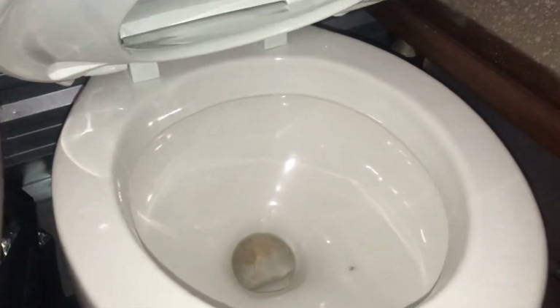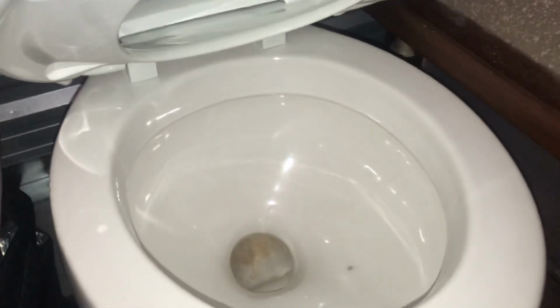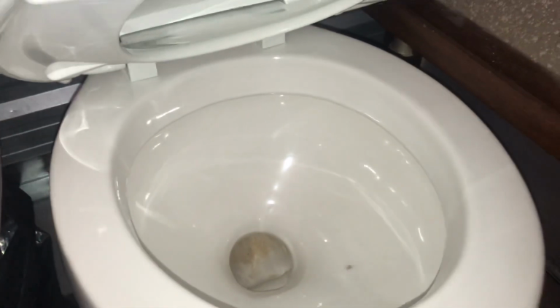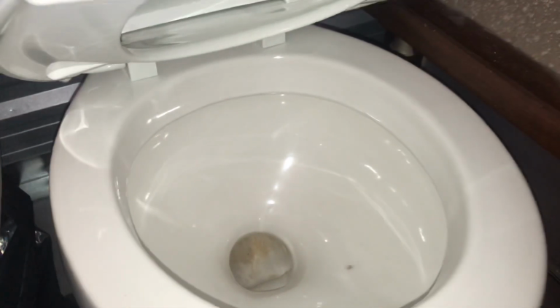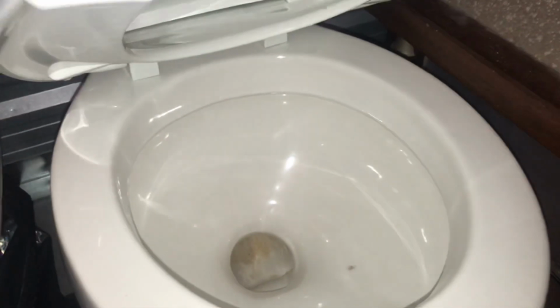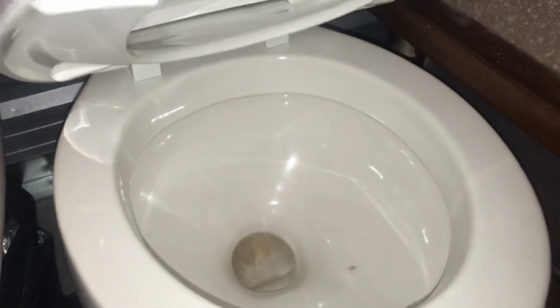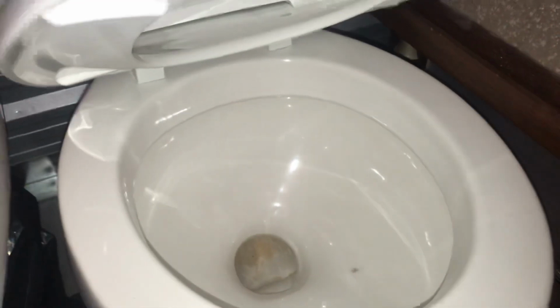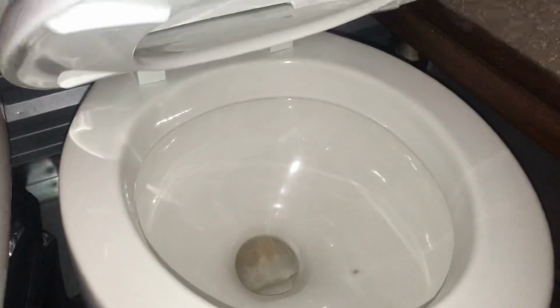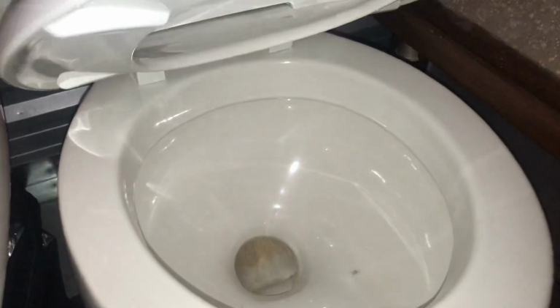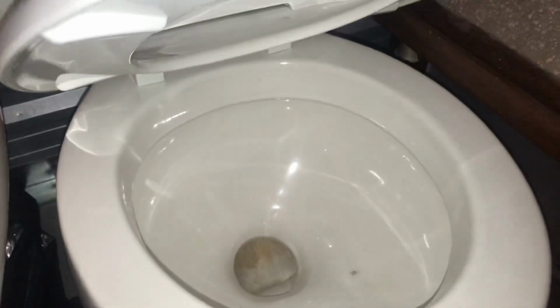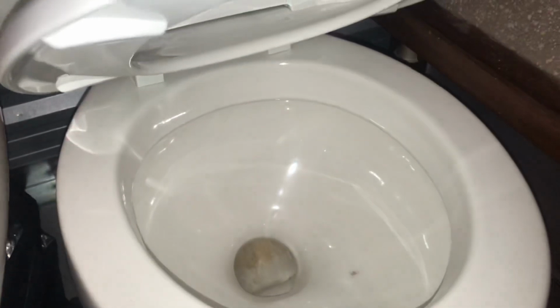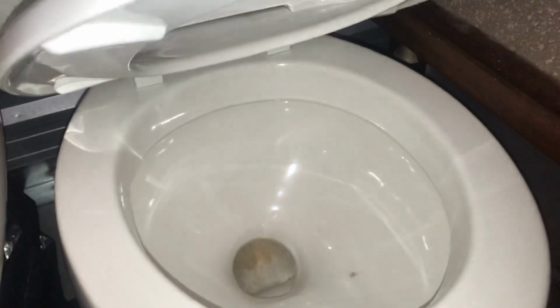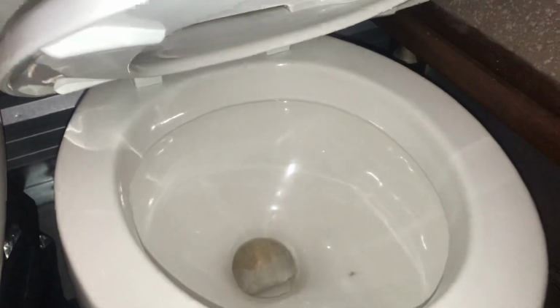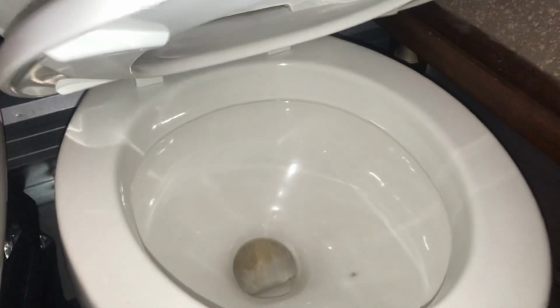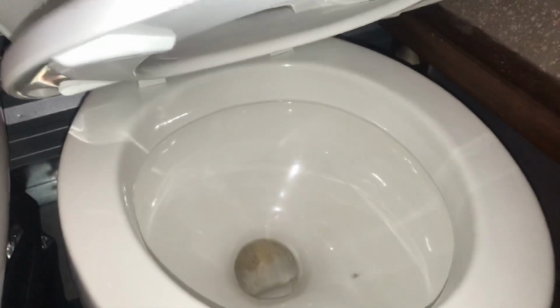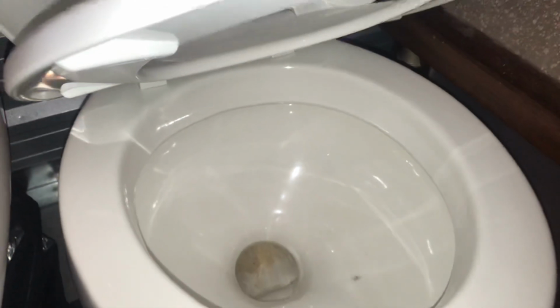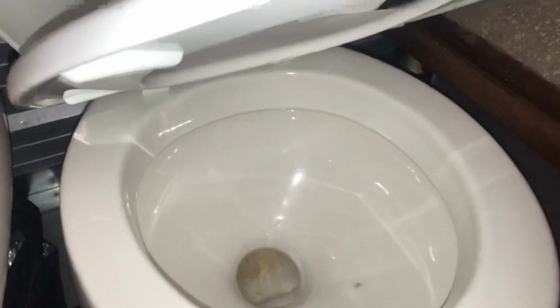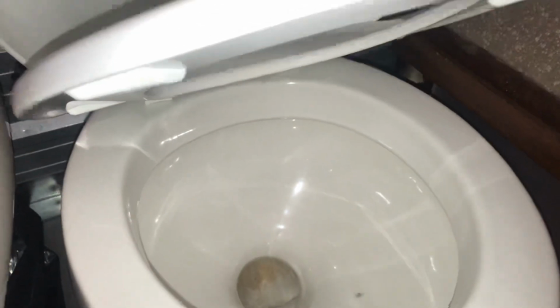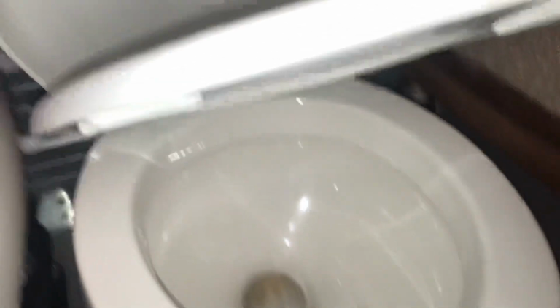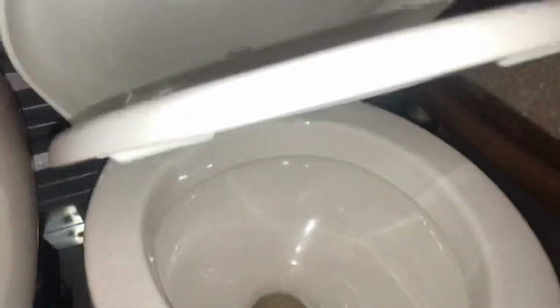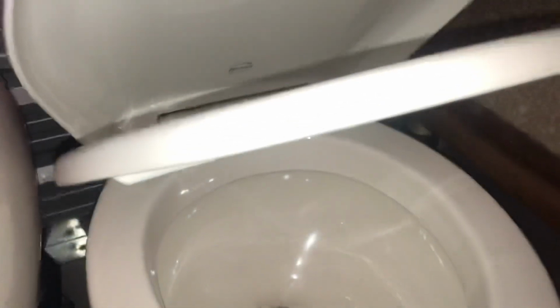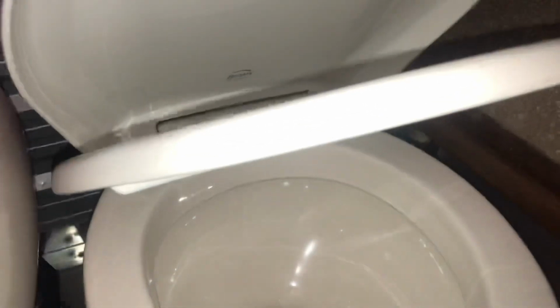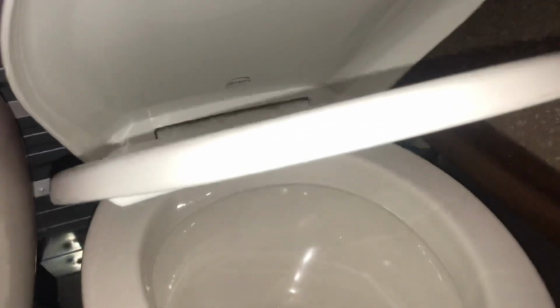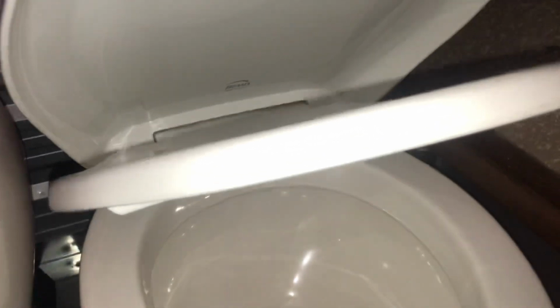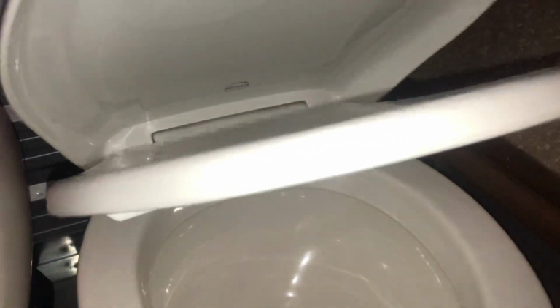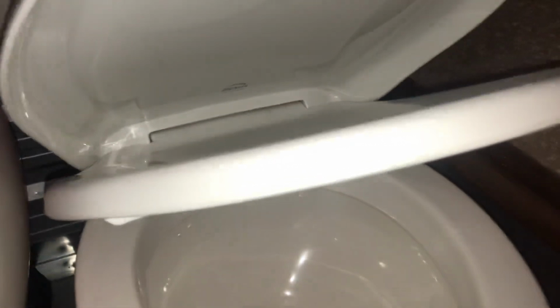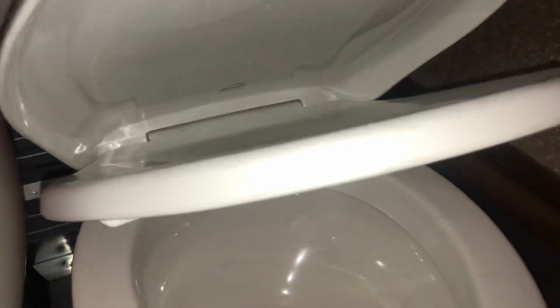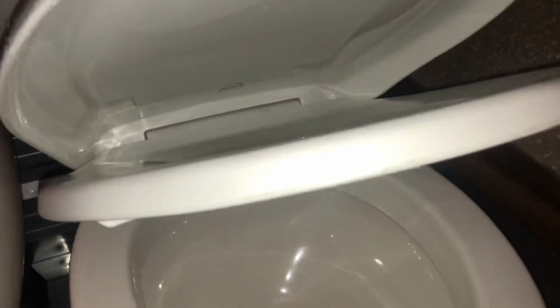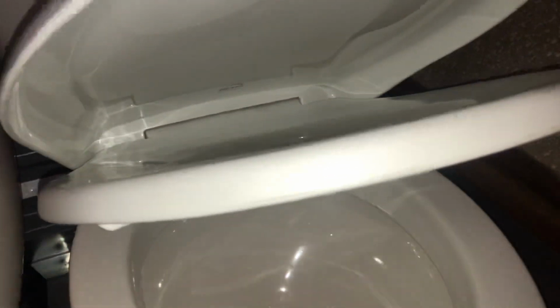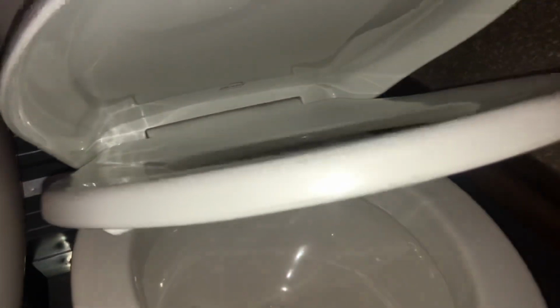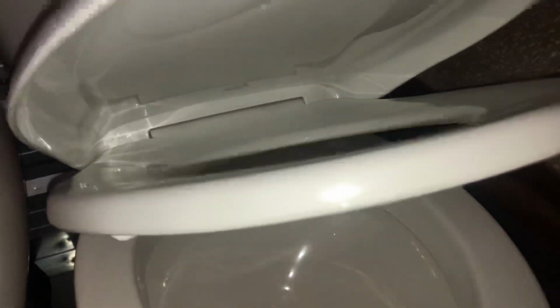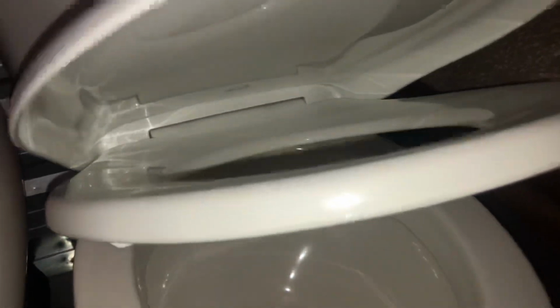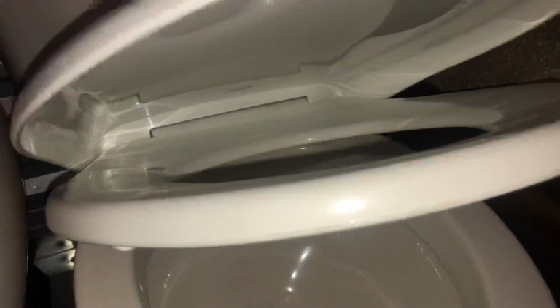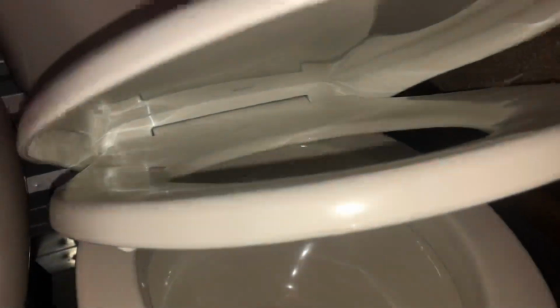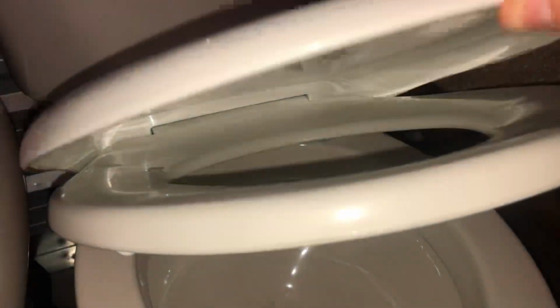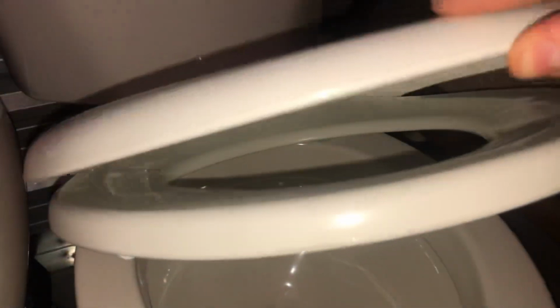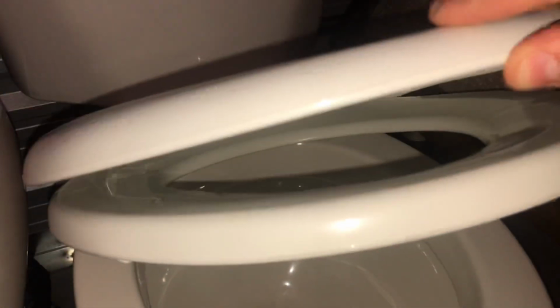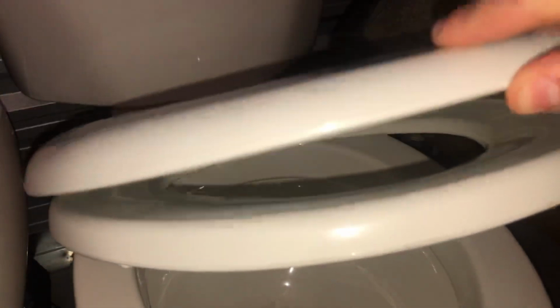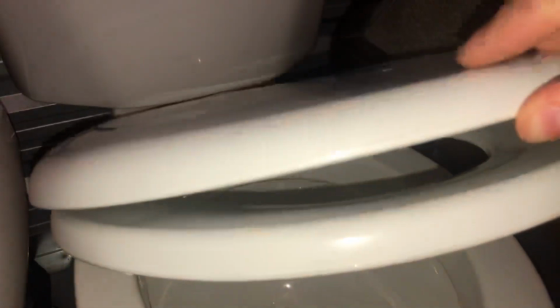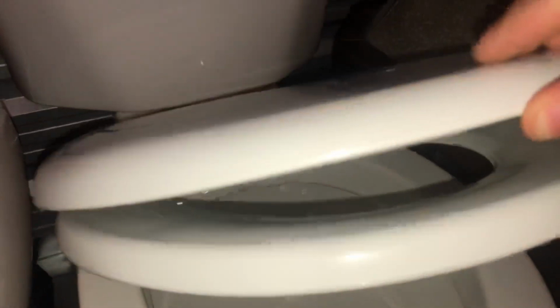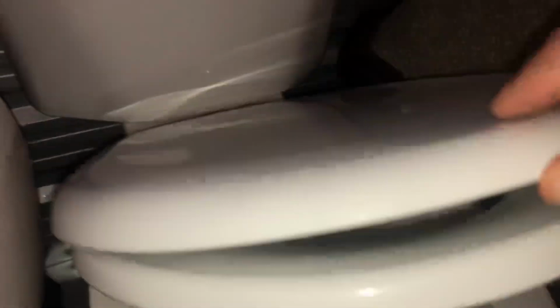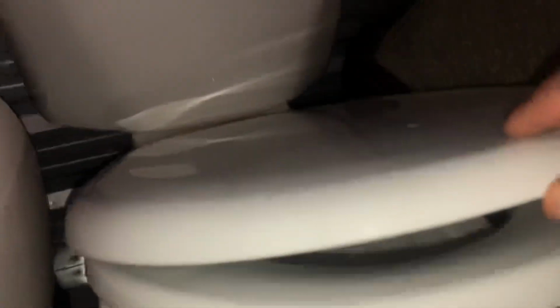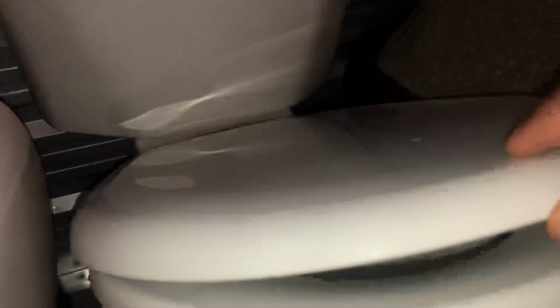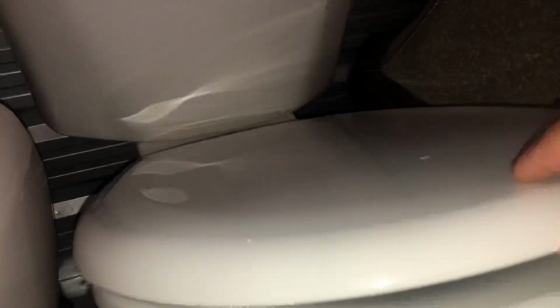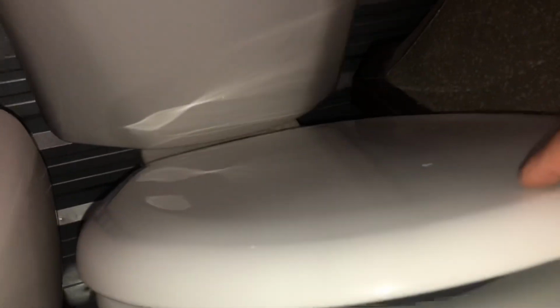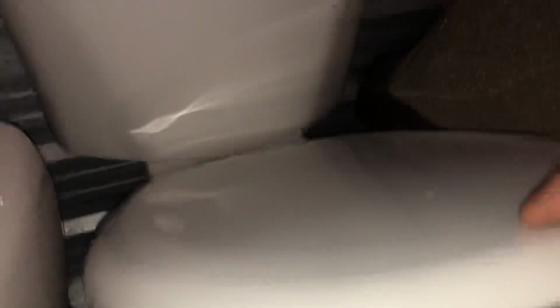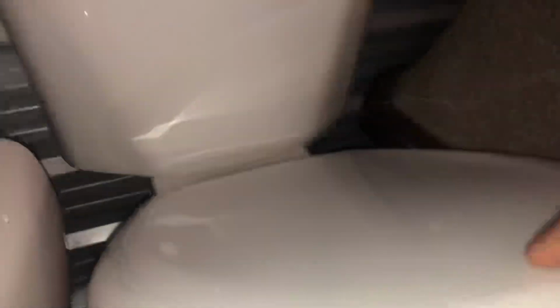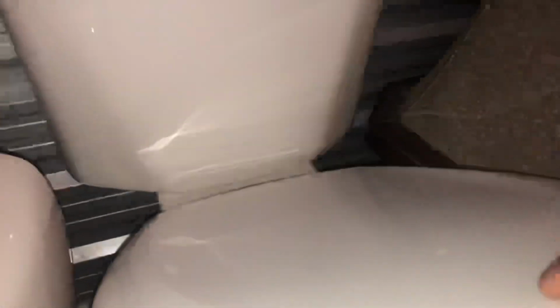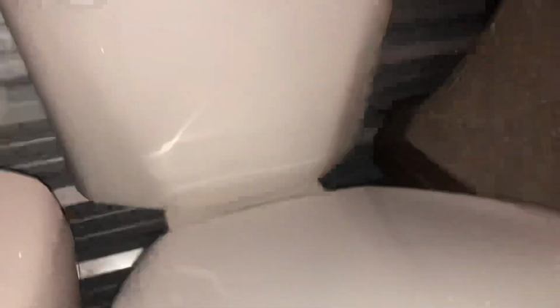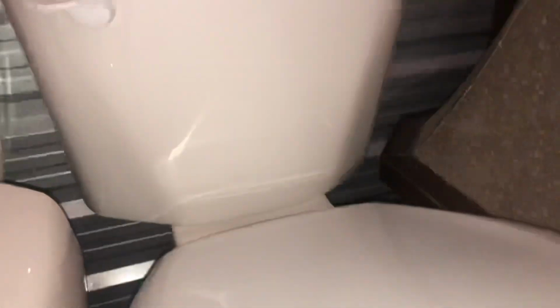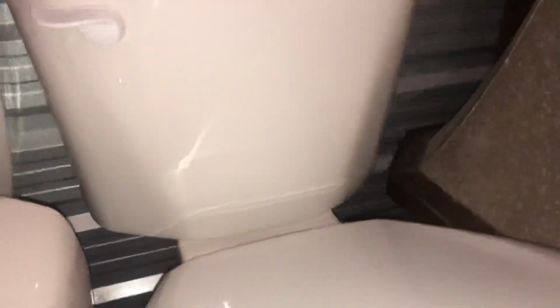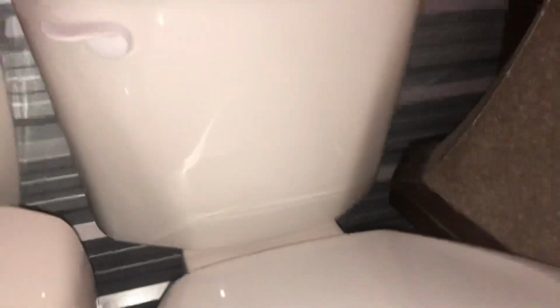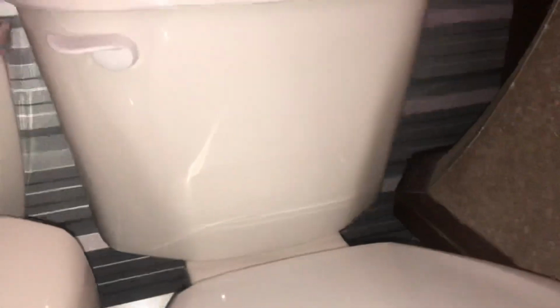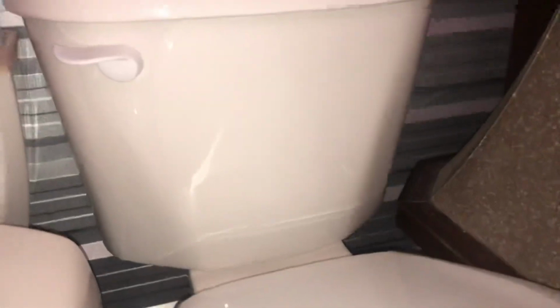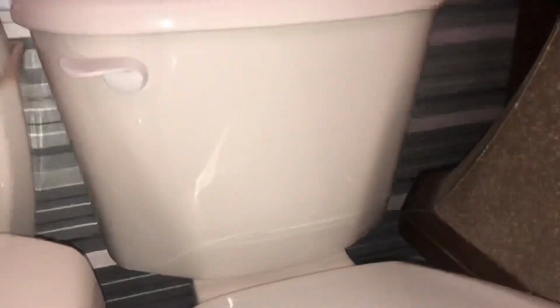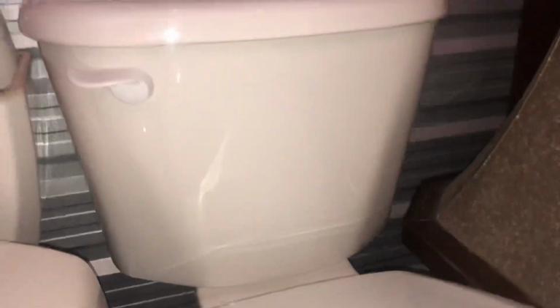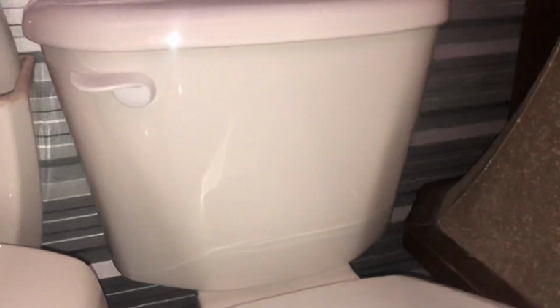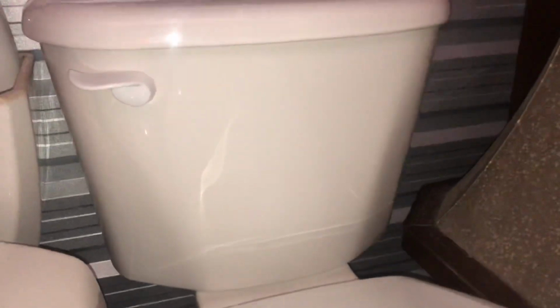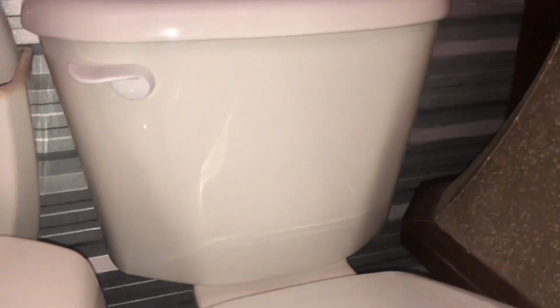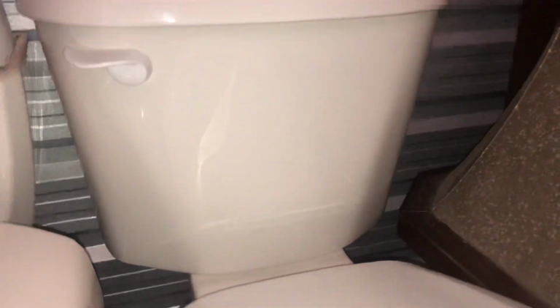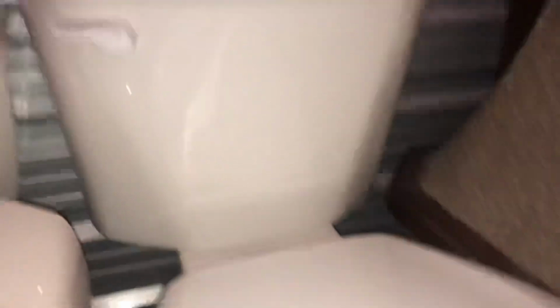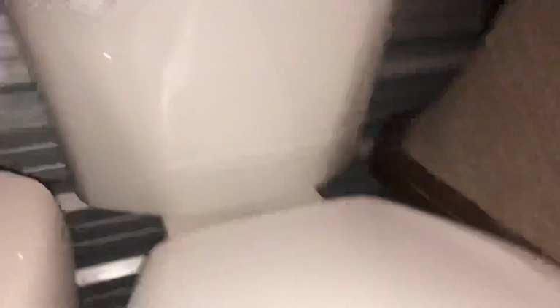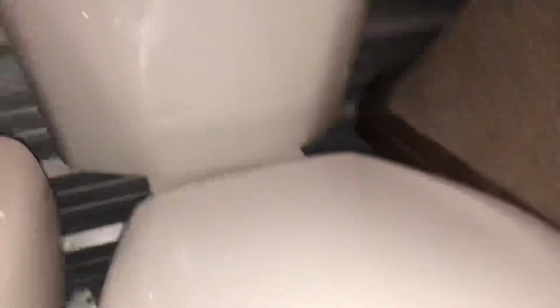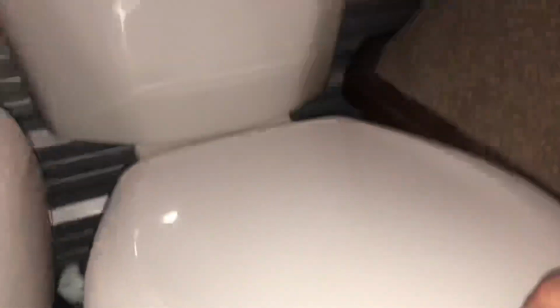They're cute little units. If one comes up and it's convenient to get and I have the space, I do not mind saving these at all.